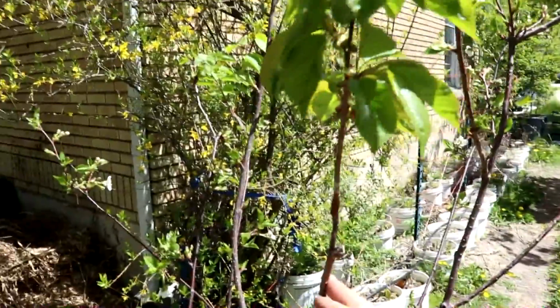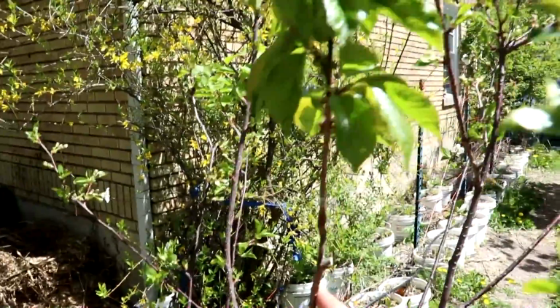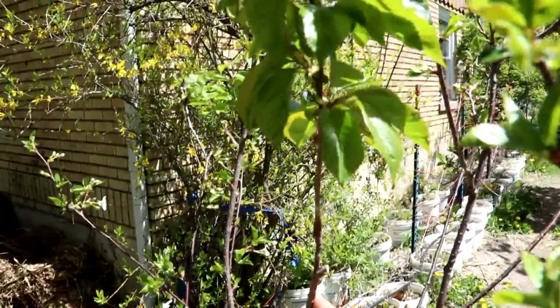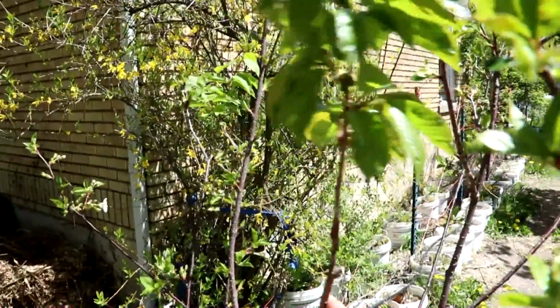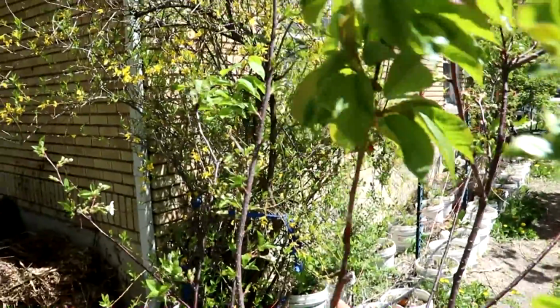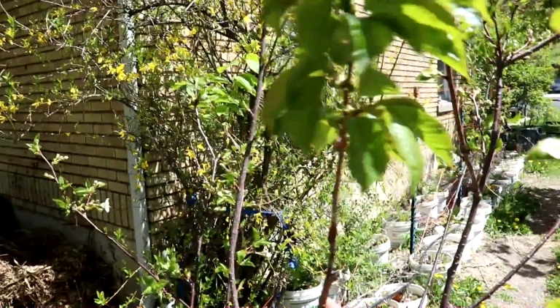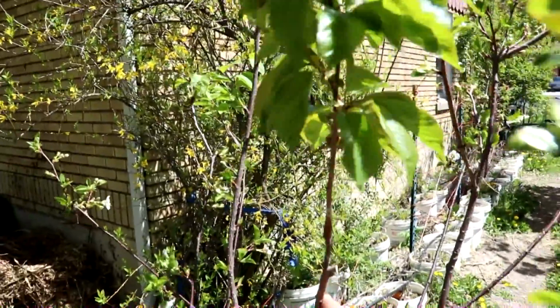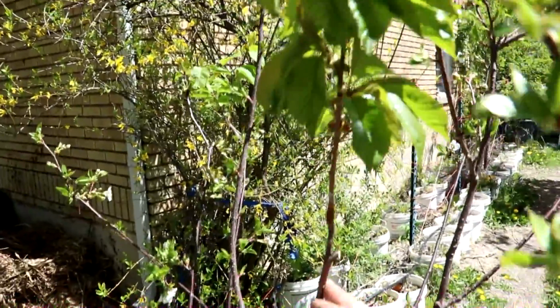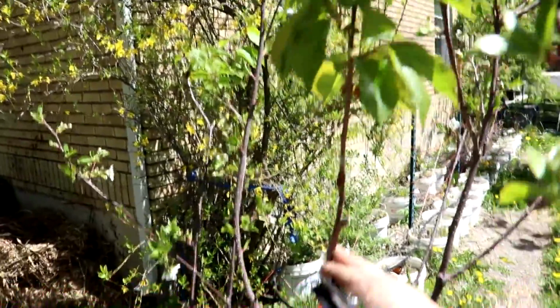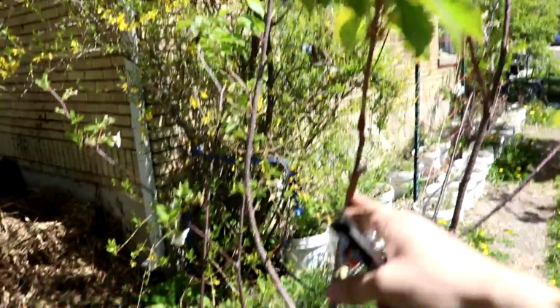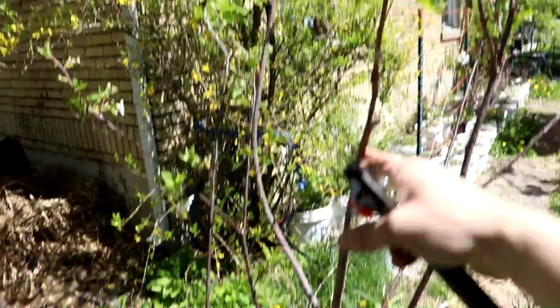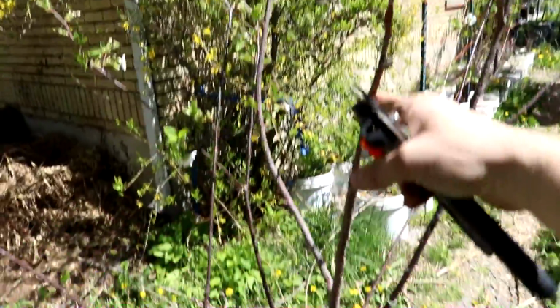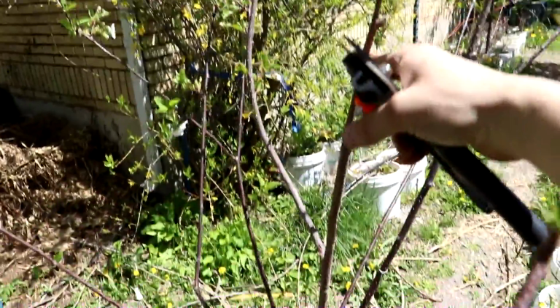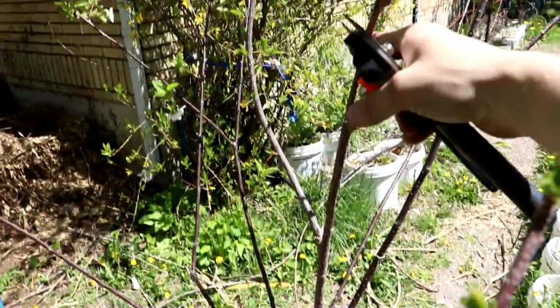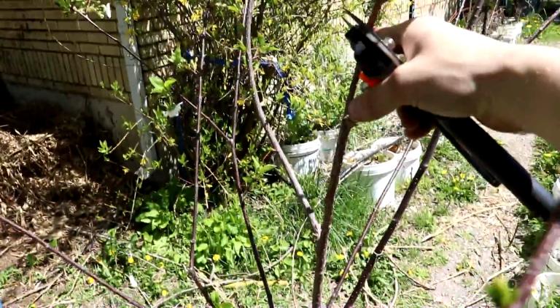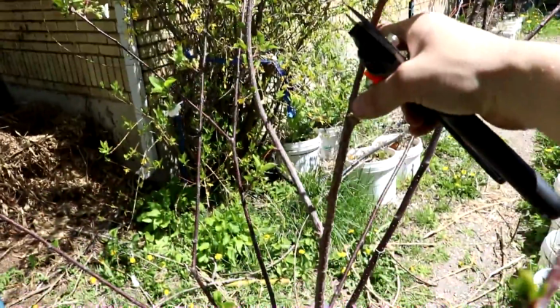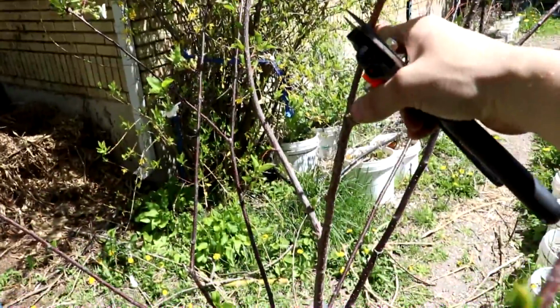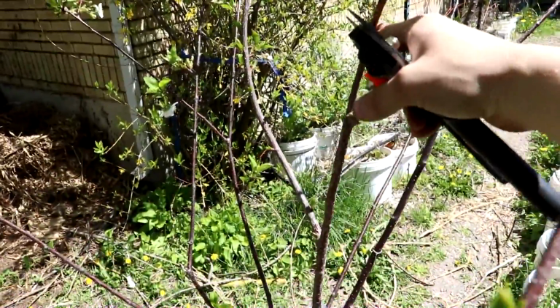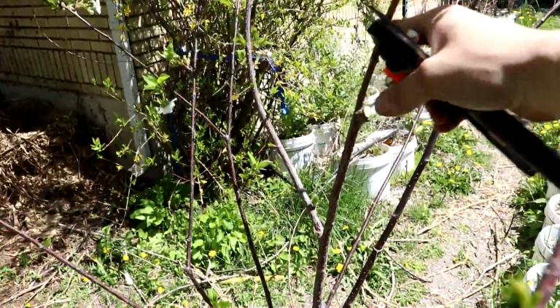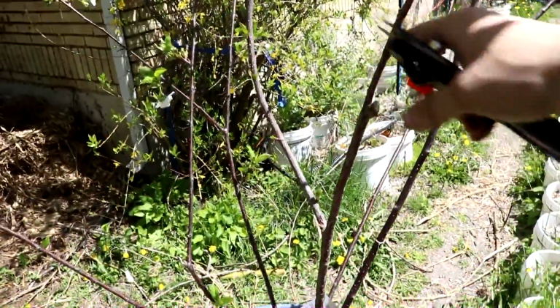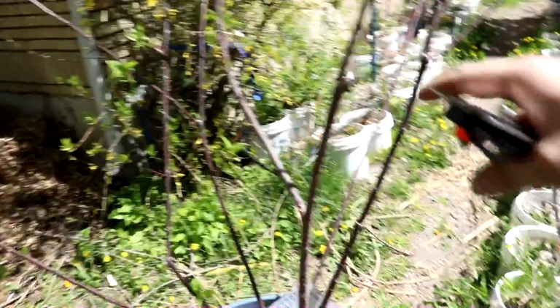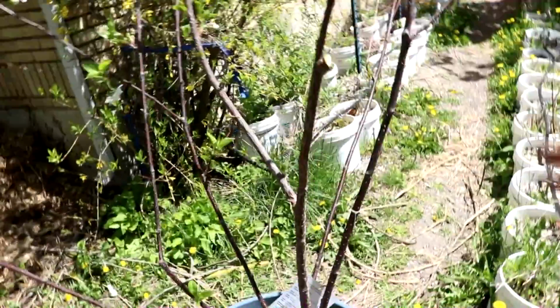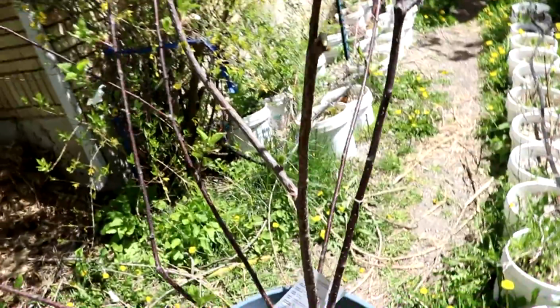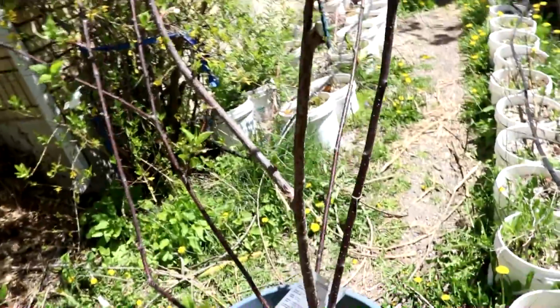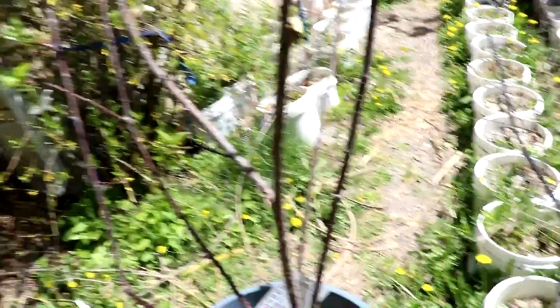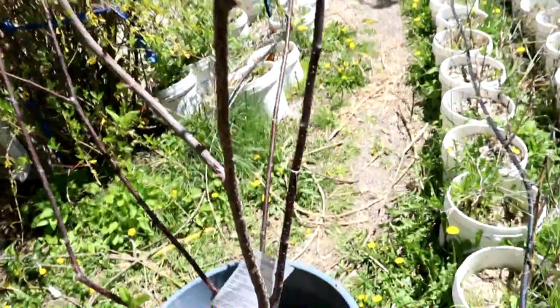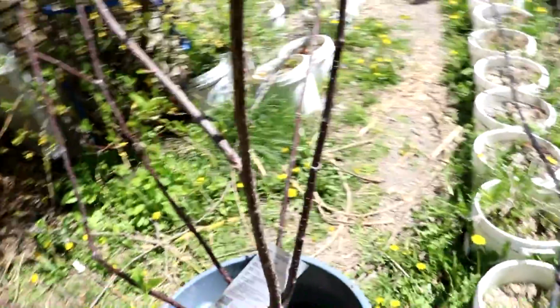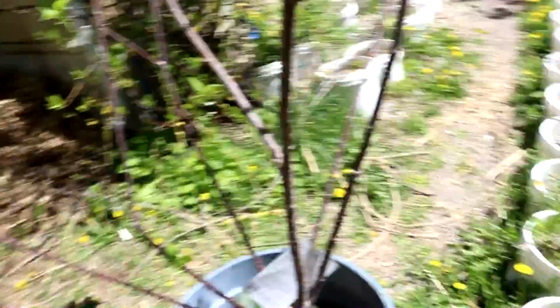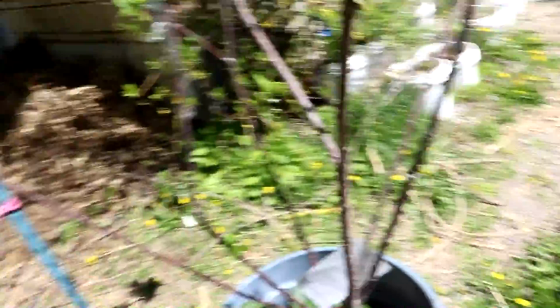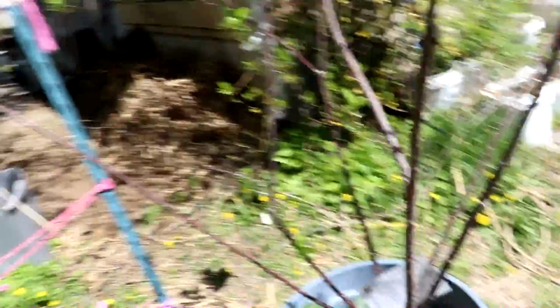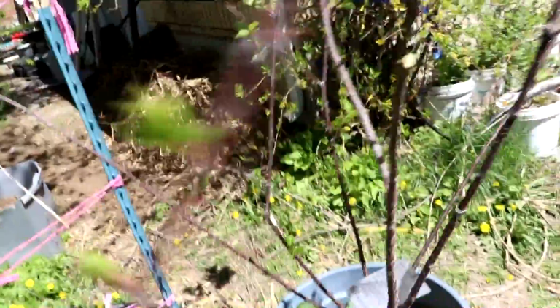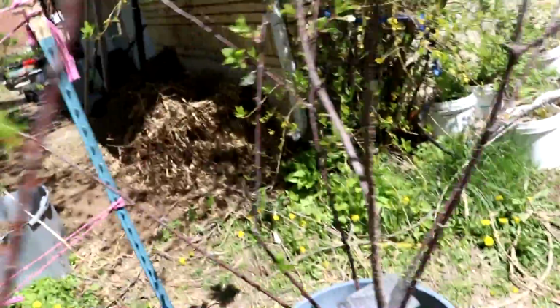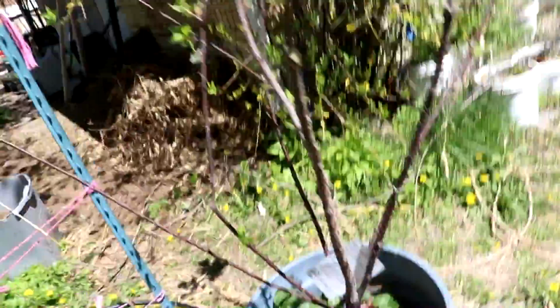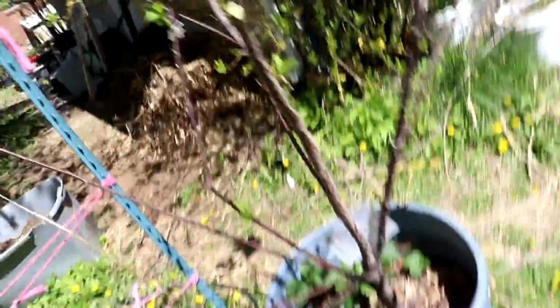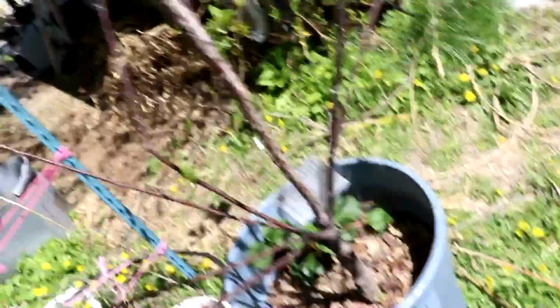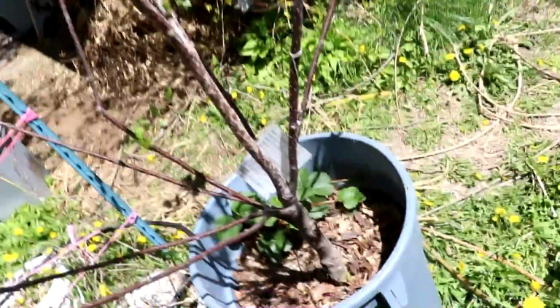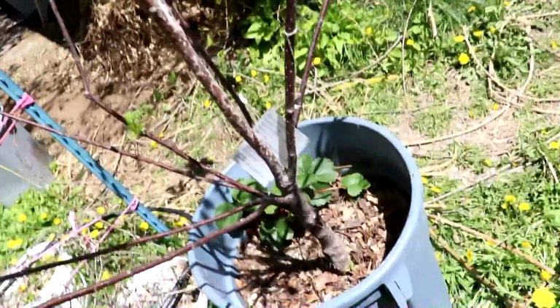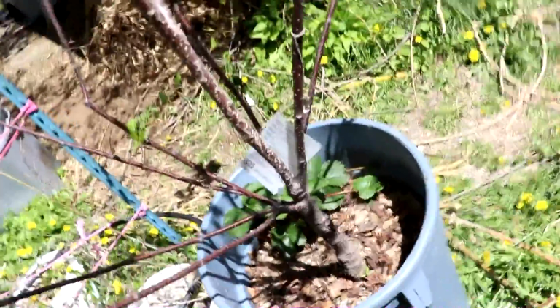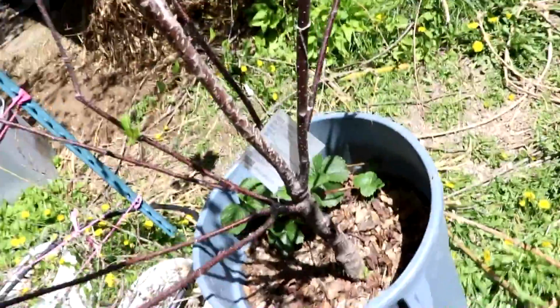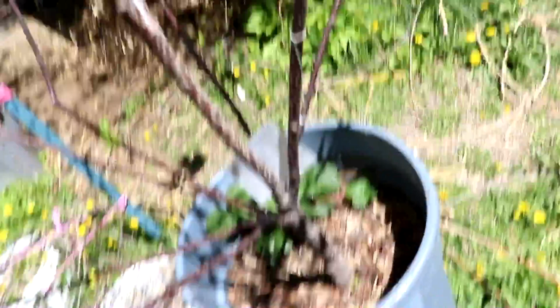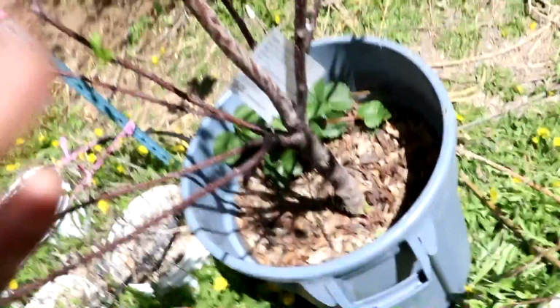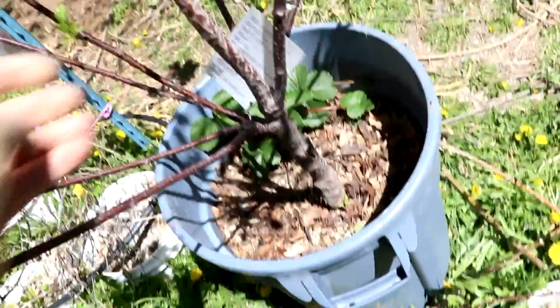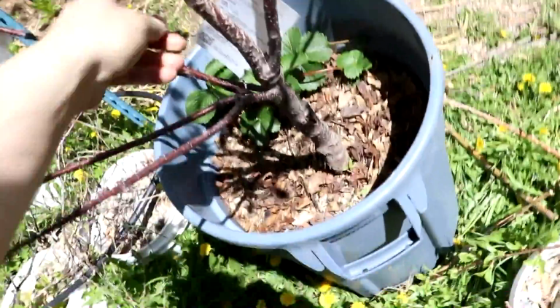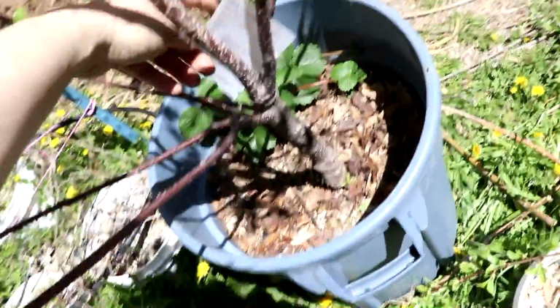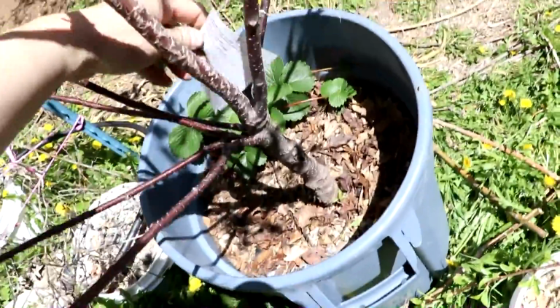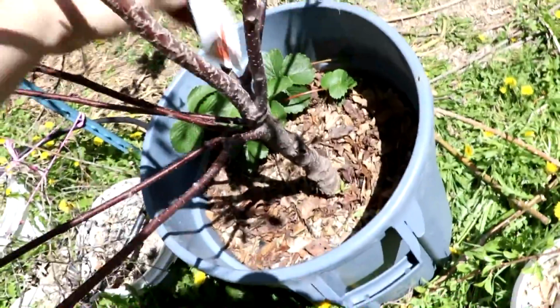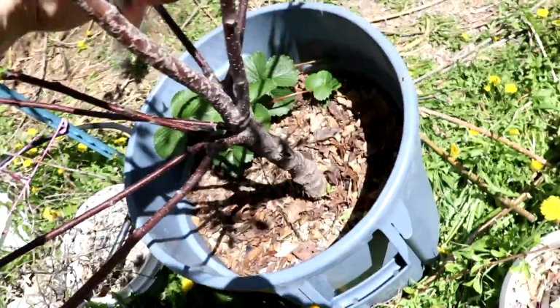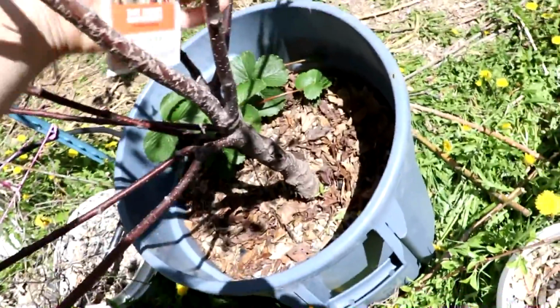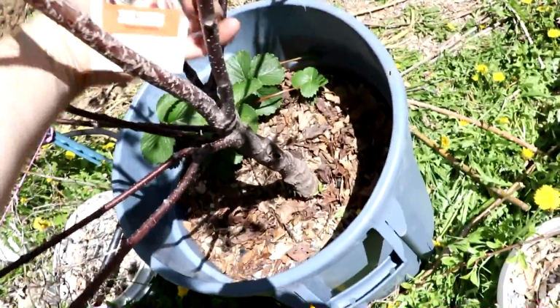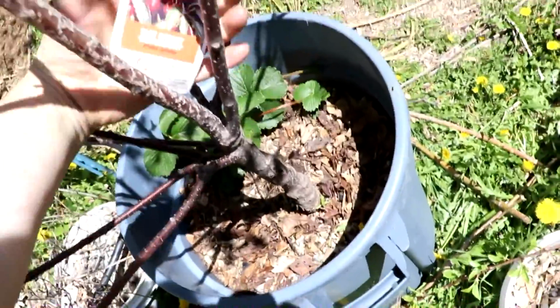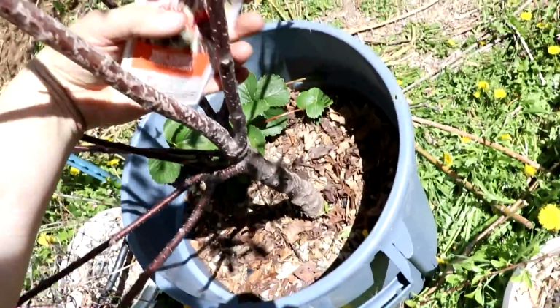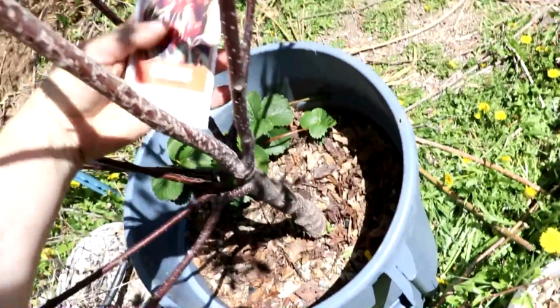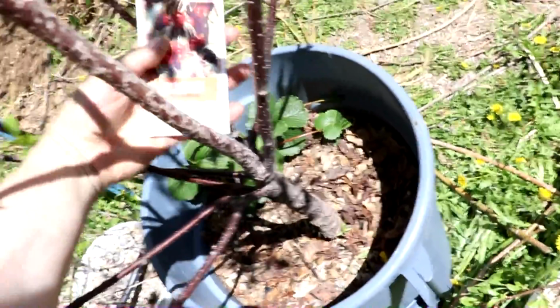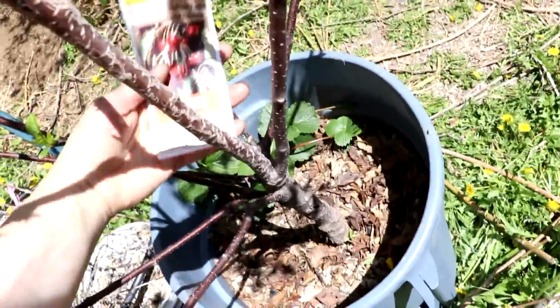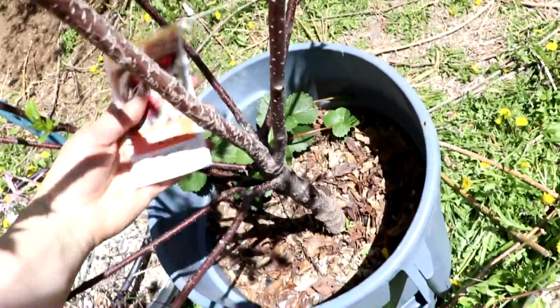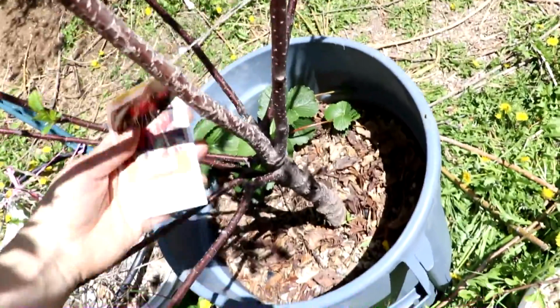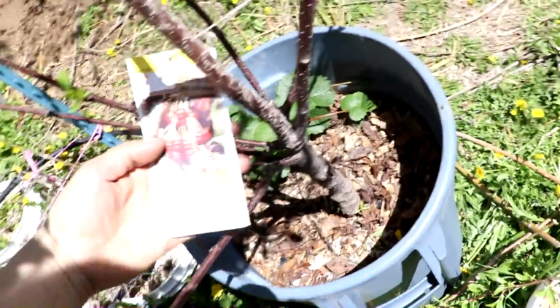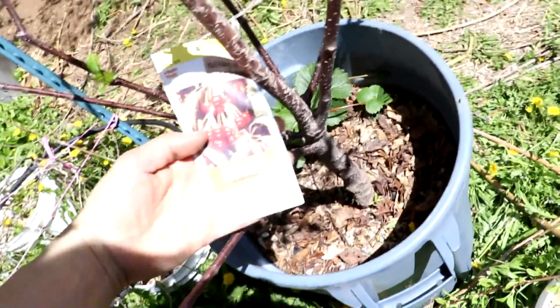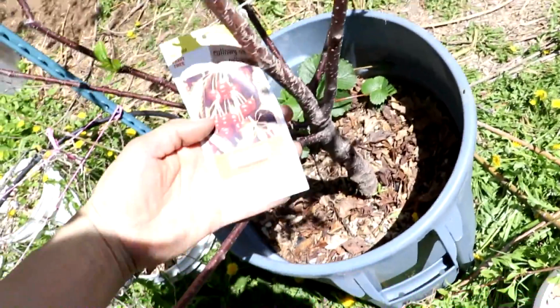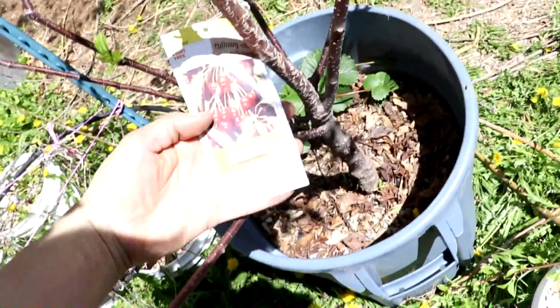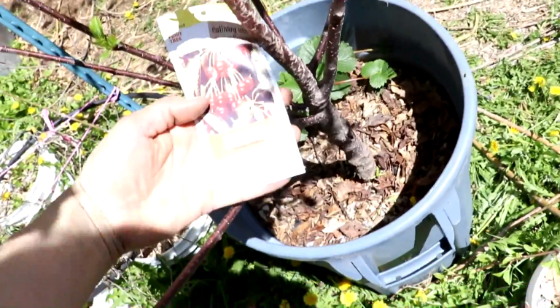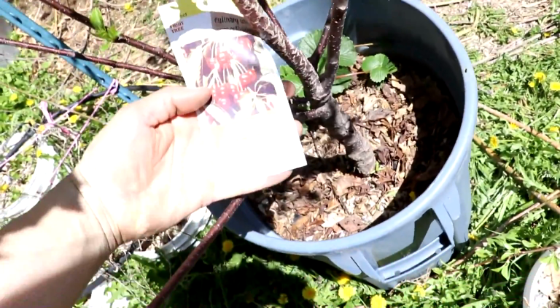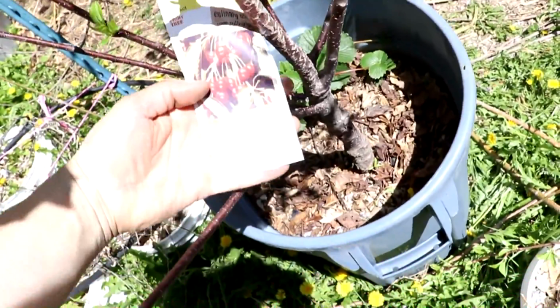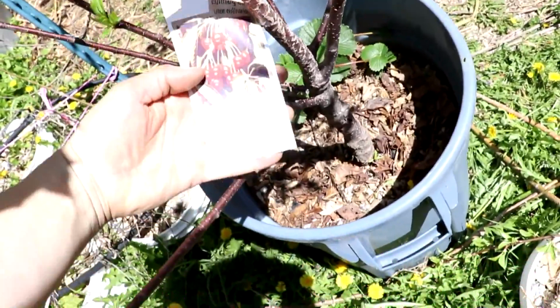Sweet cherry growing on top of a tart cherry. I left the tag on, yeah.